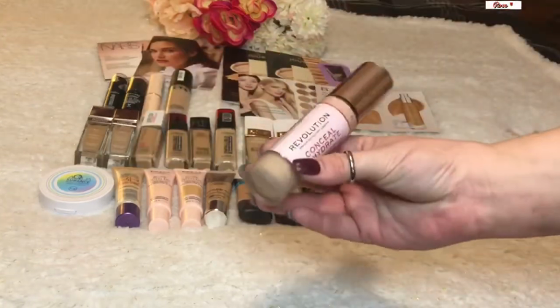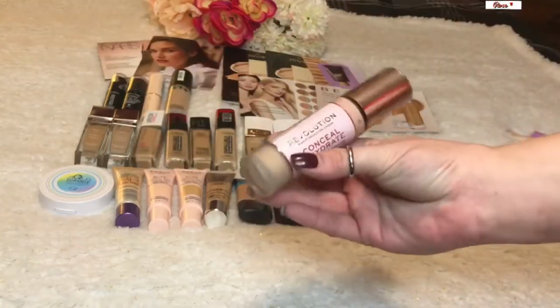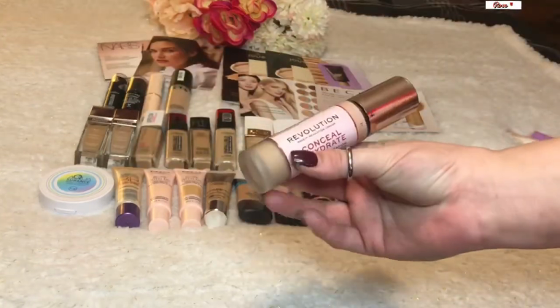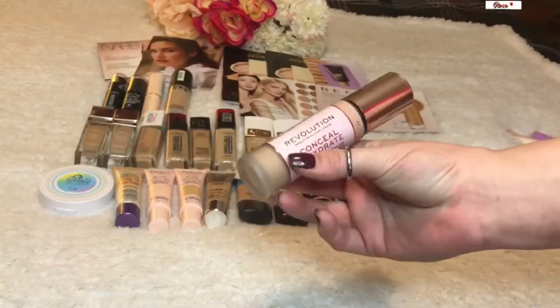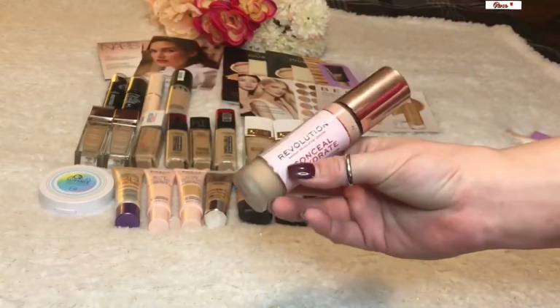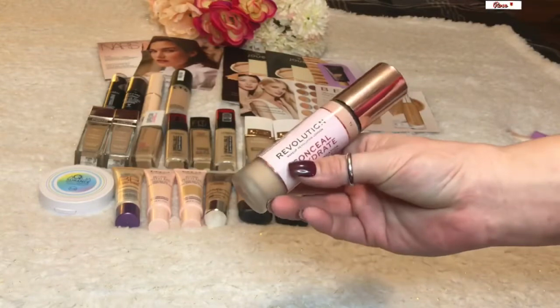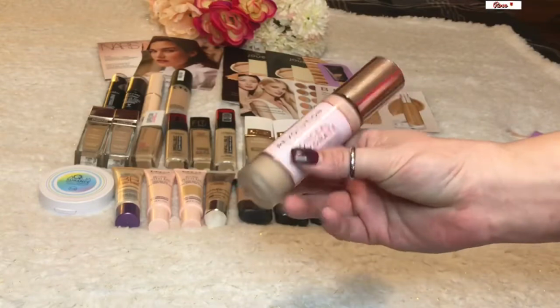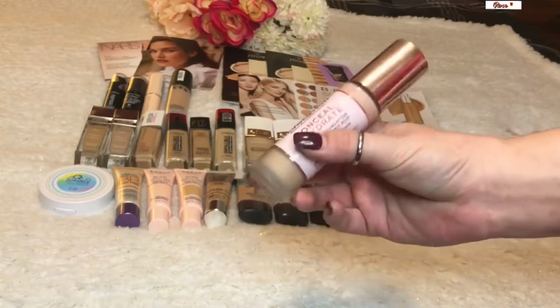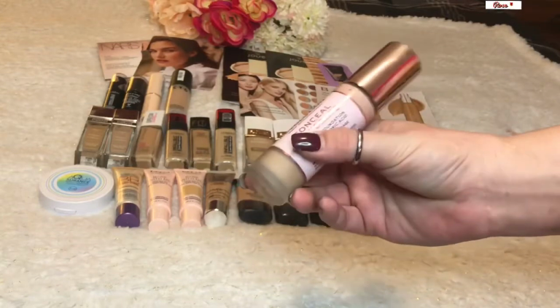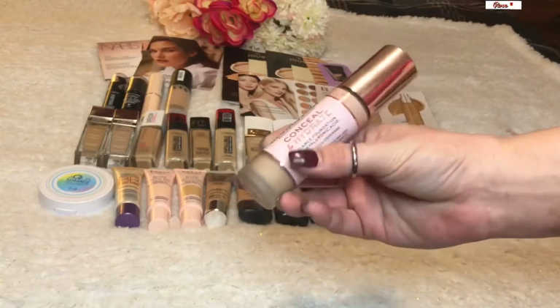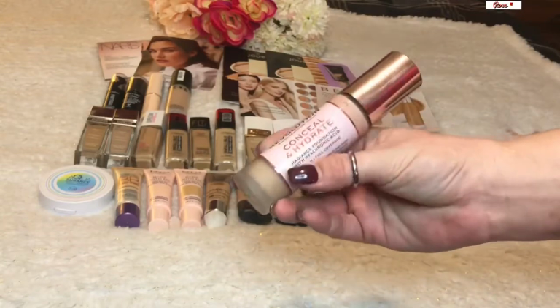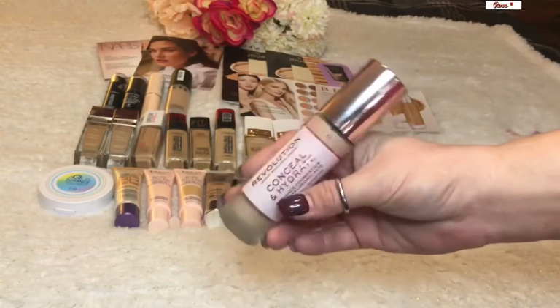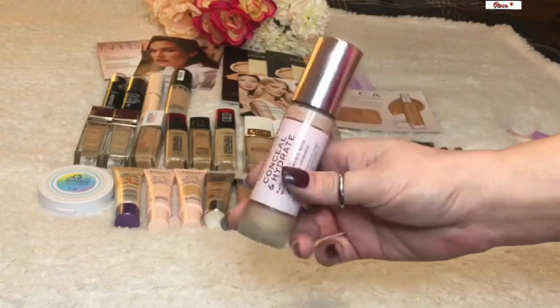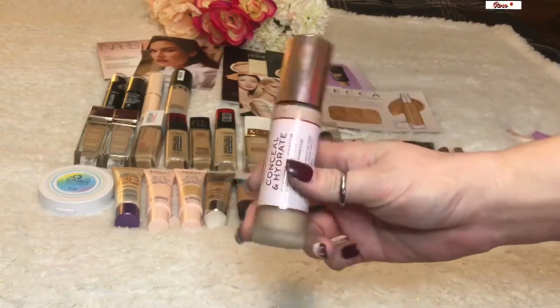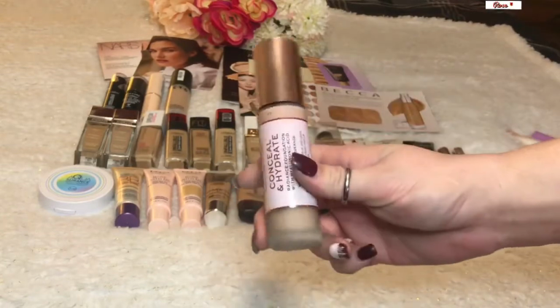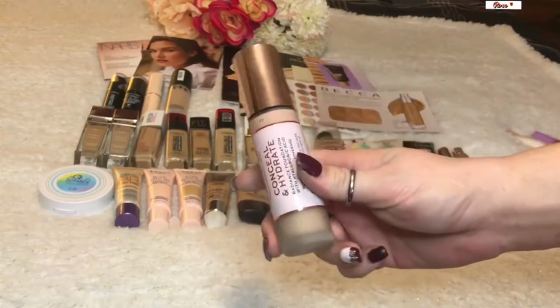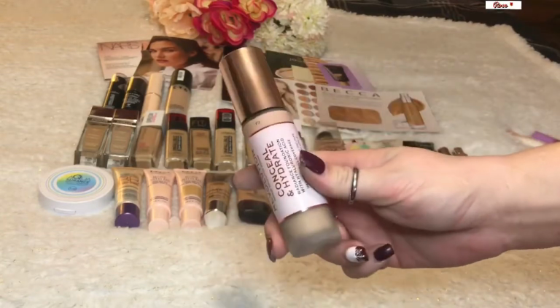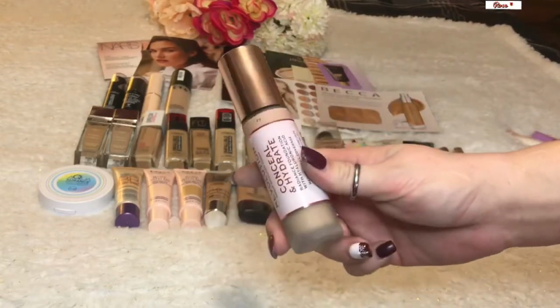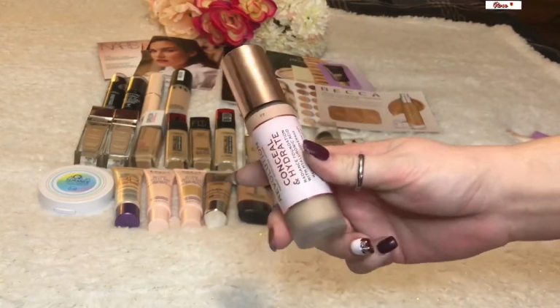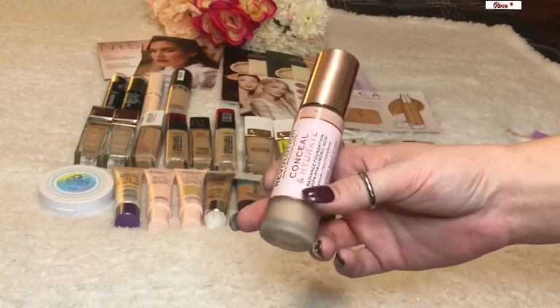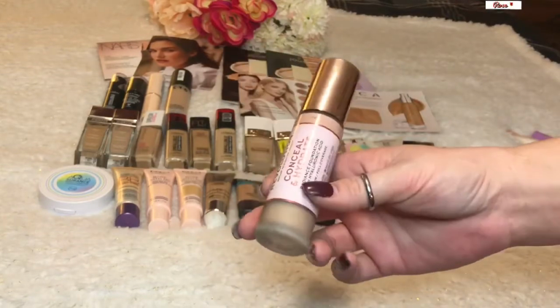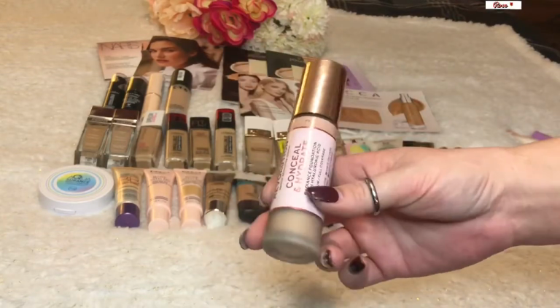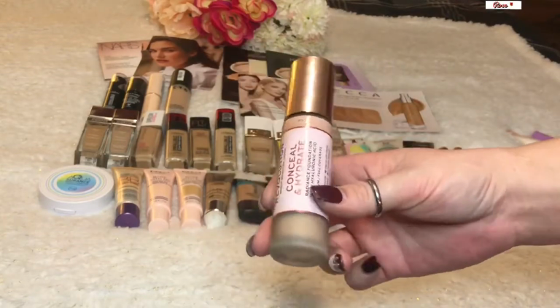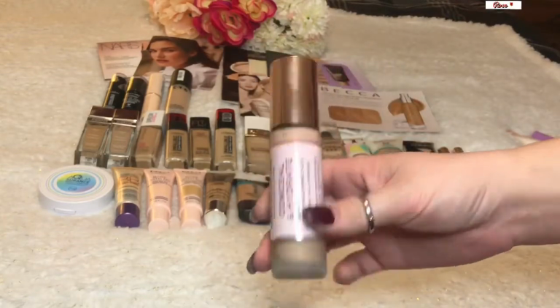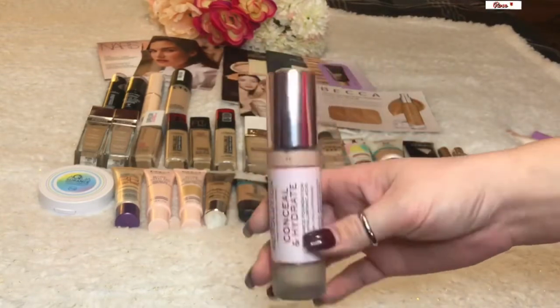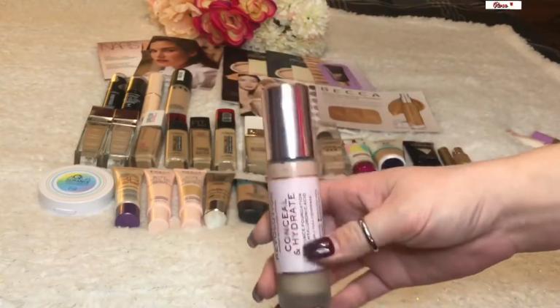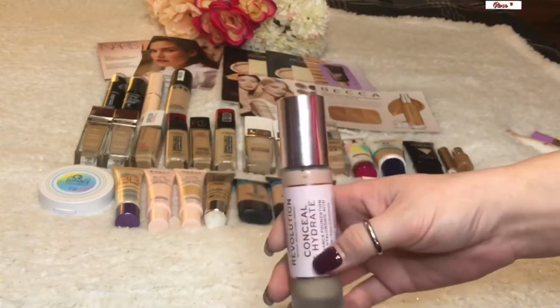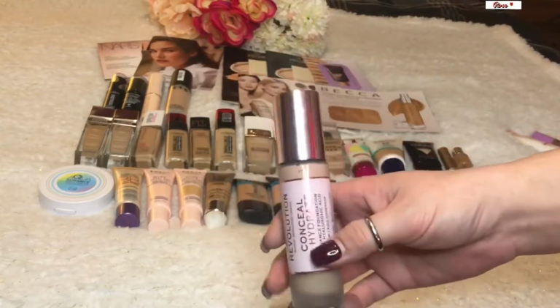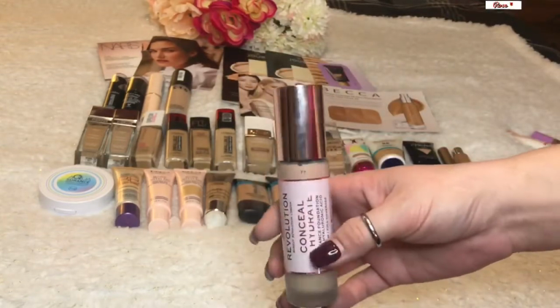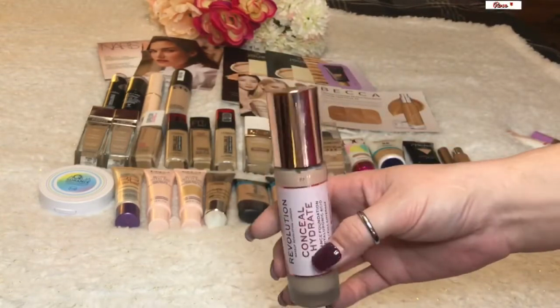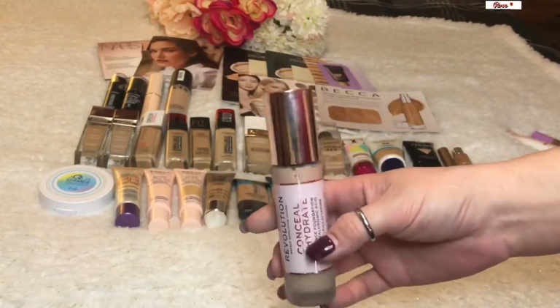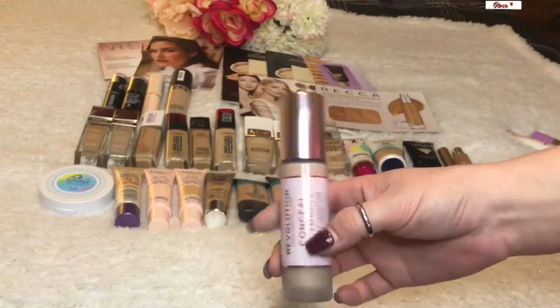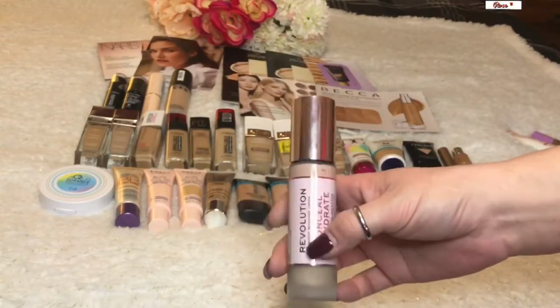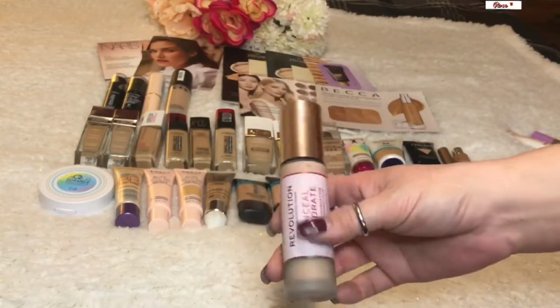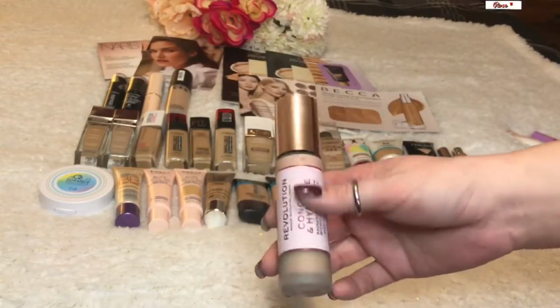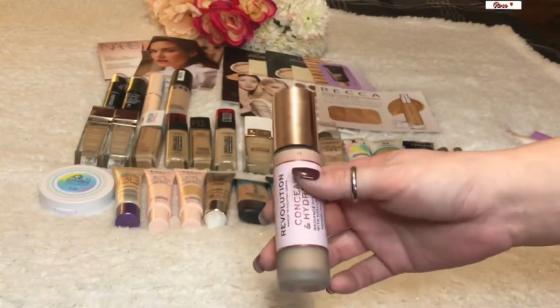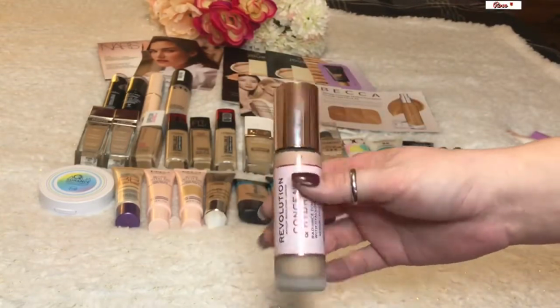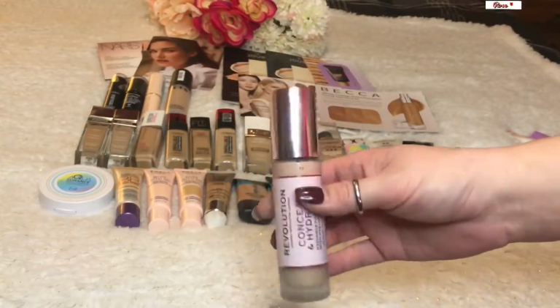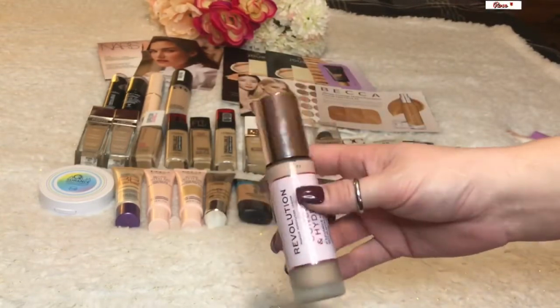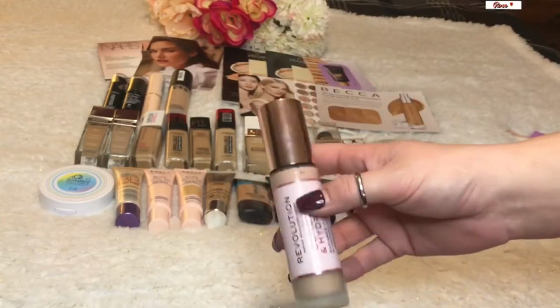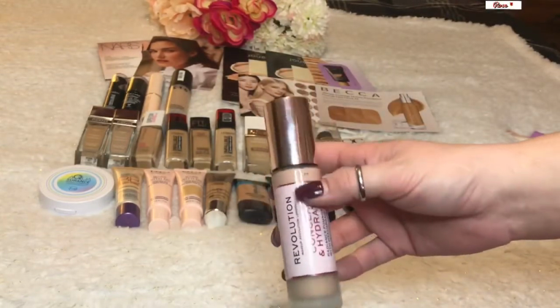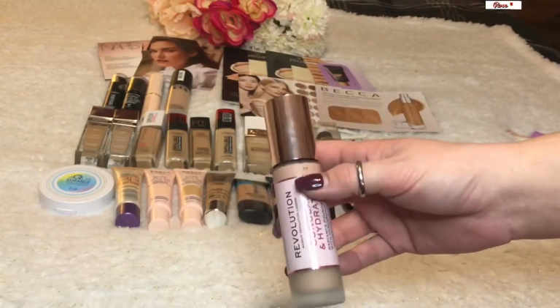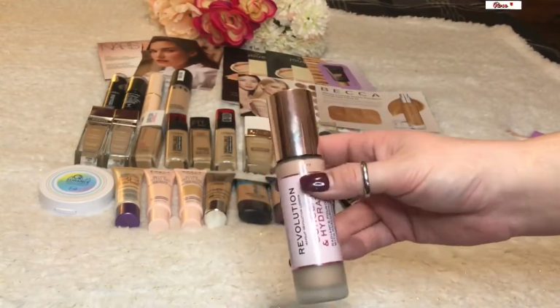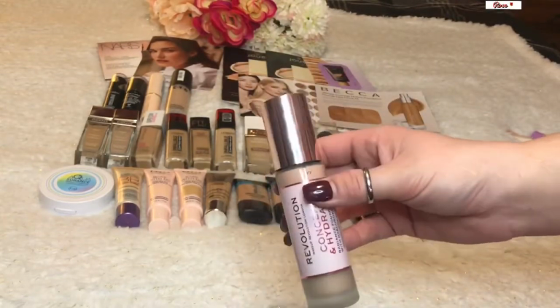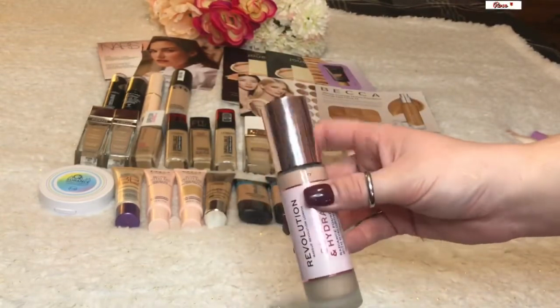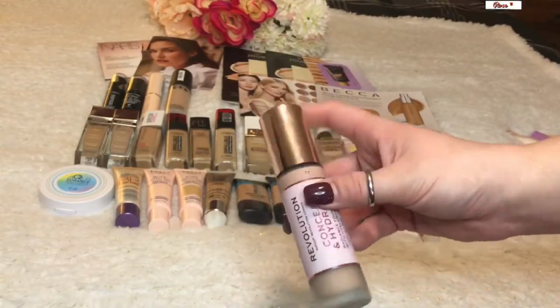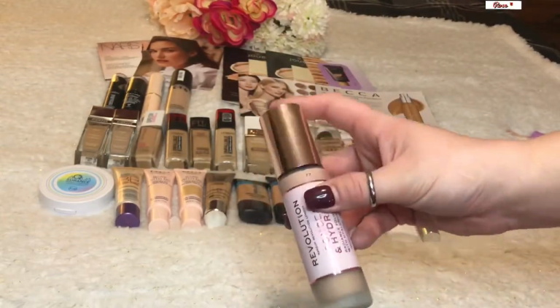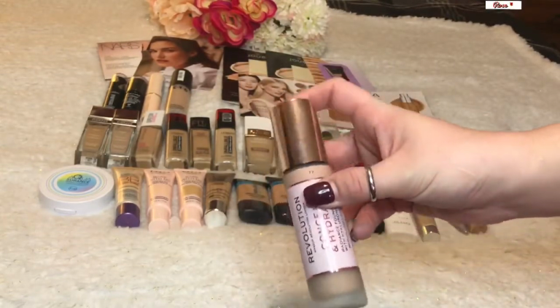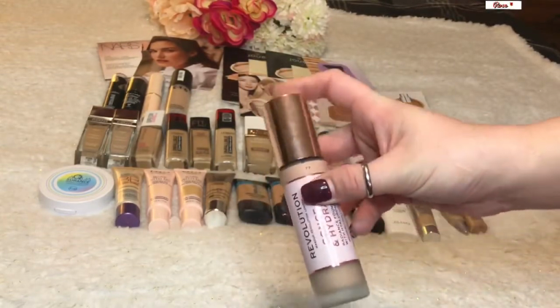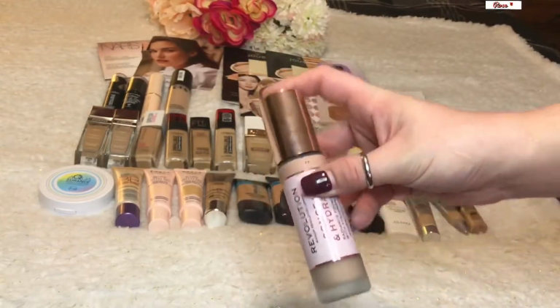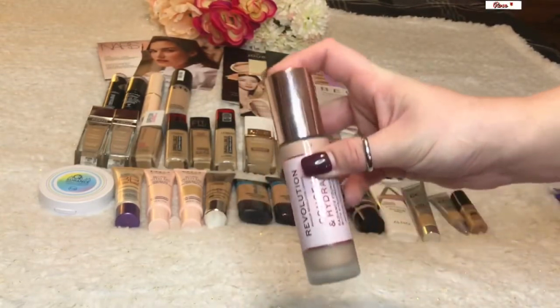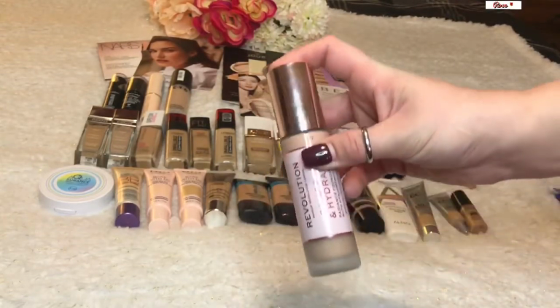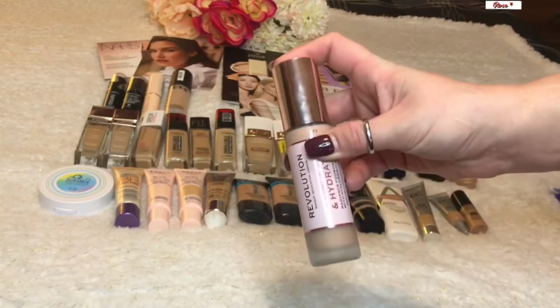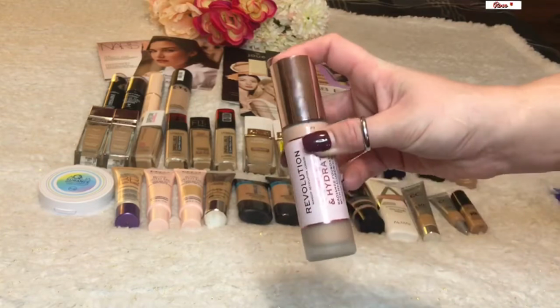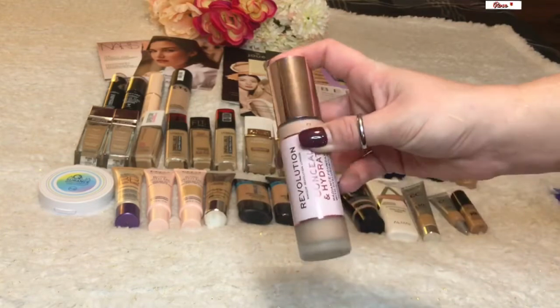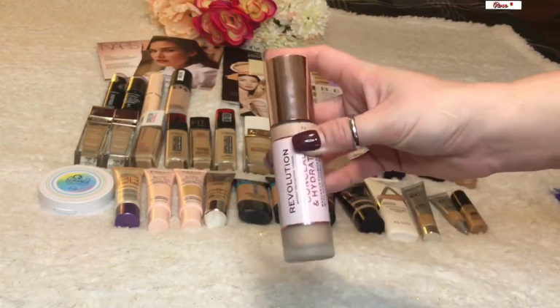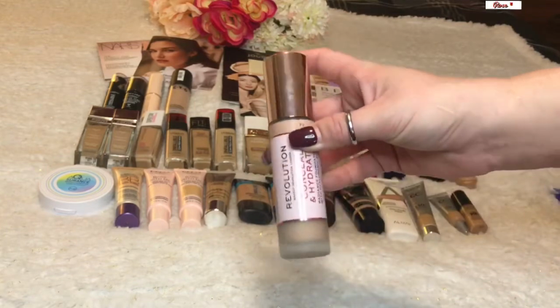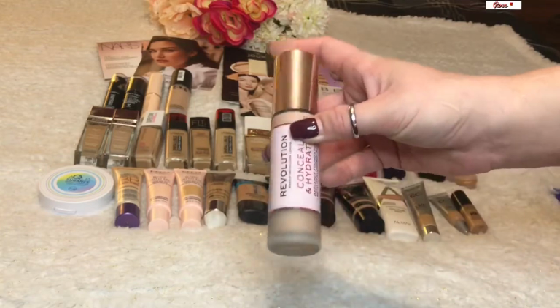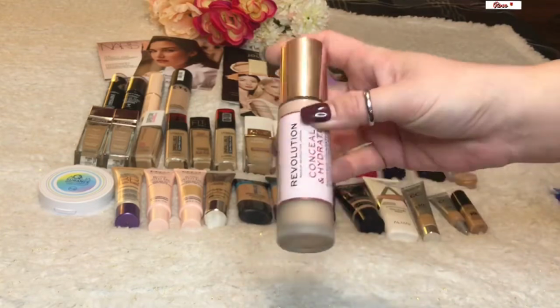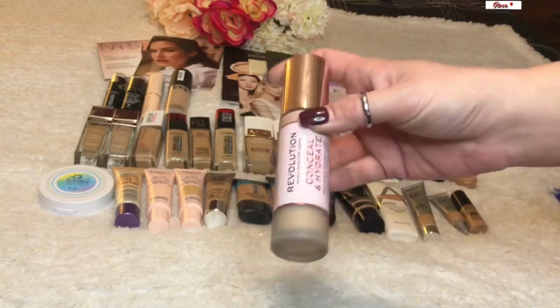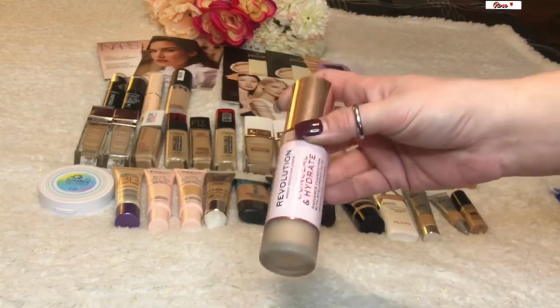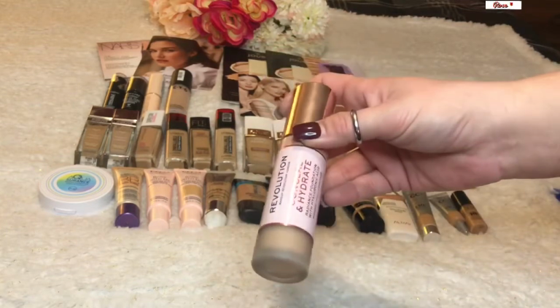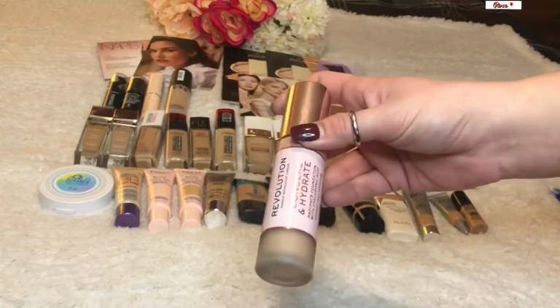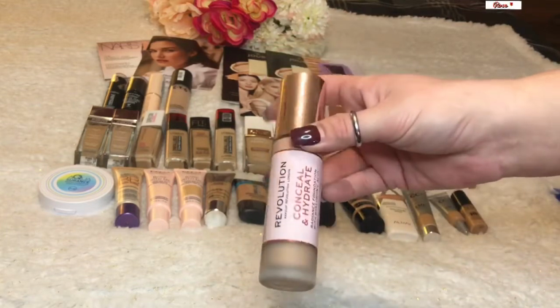Lastly, there's the Revolution Conceal and Hydrate — I purchased this in the summer just before I started my no-buy.